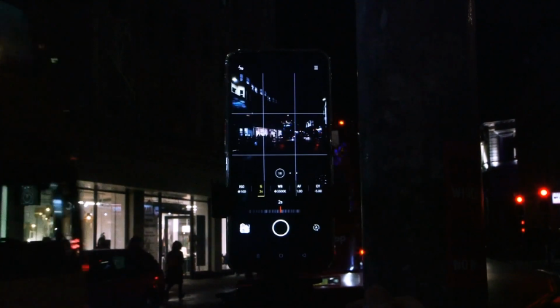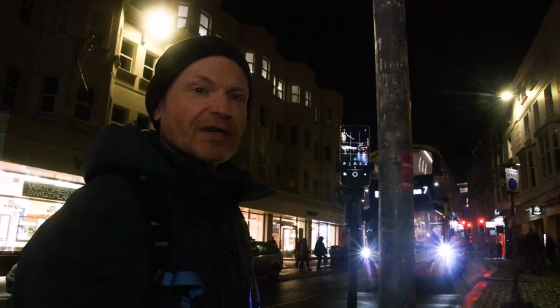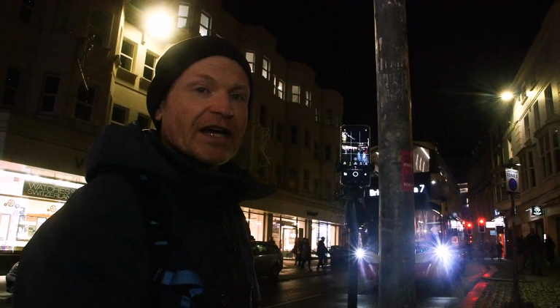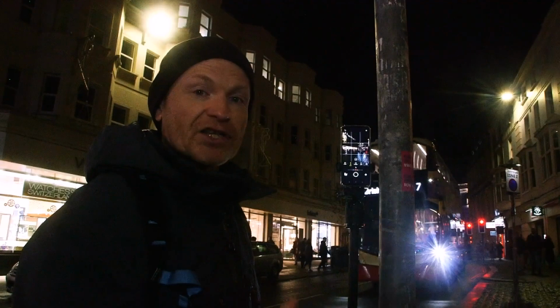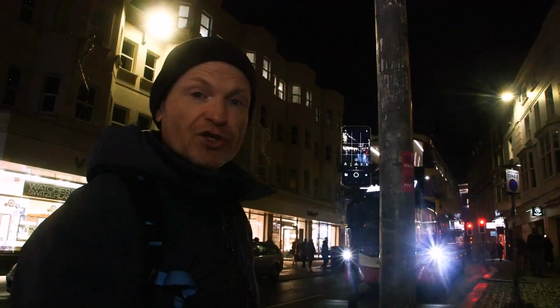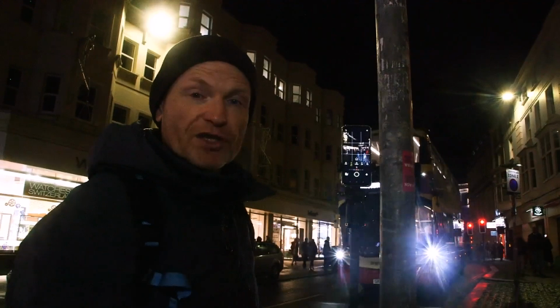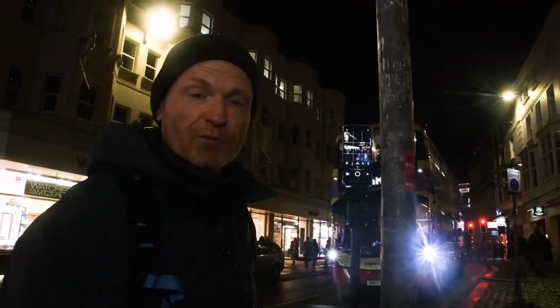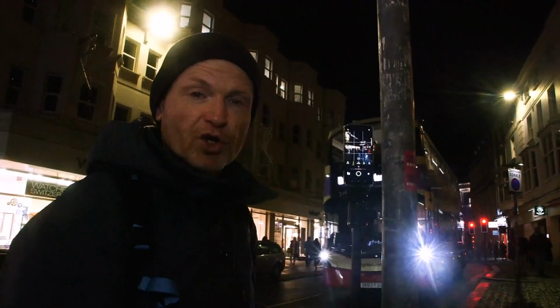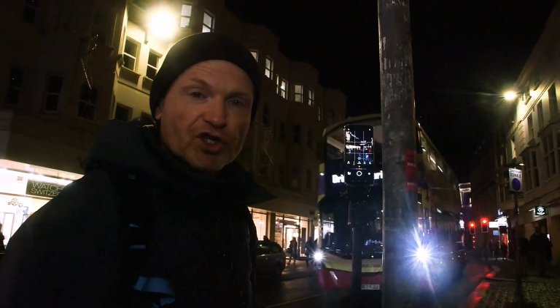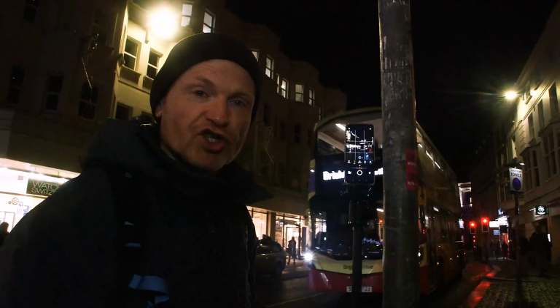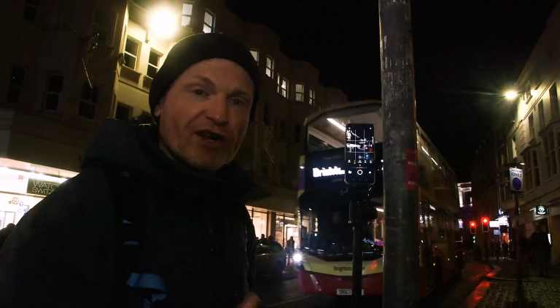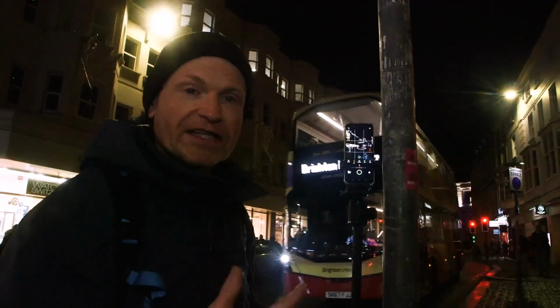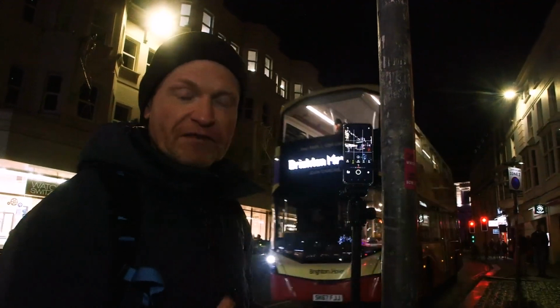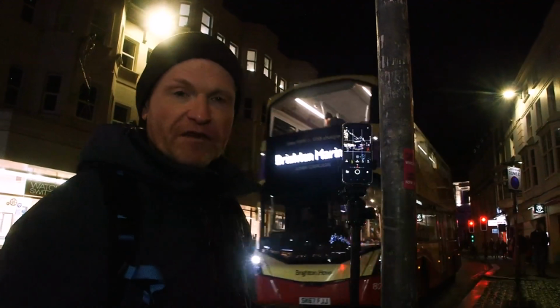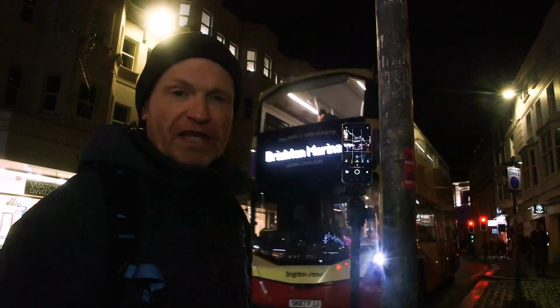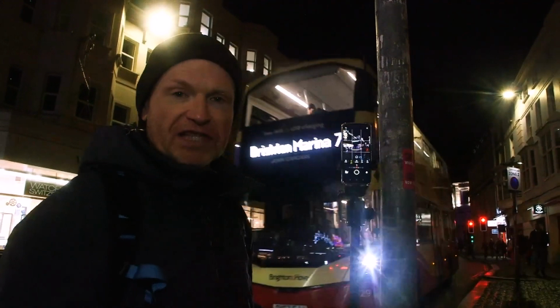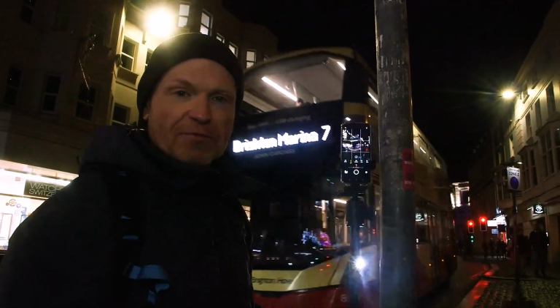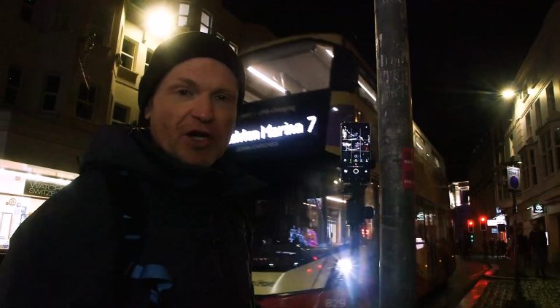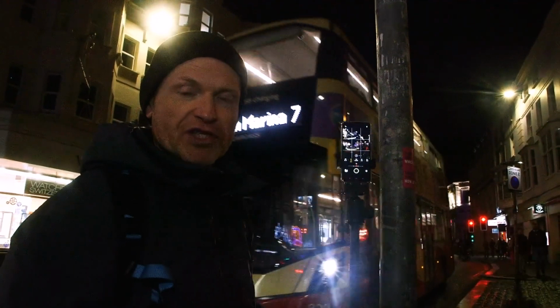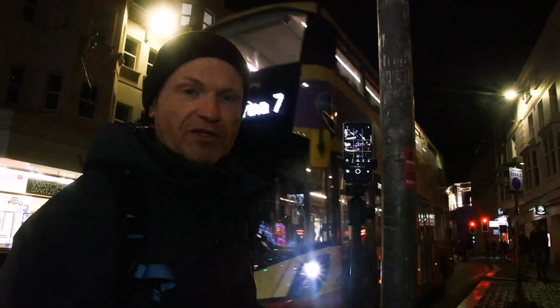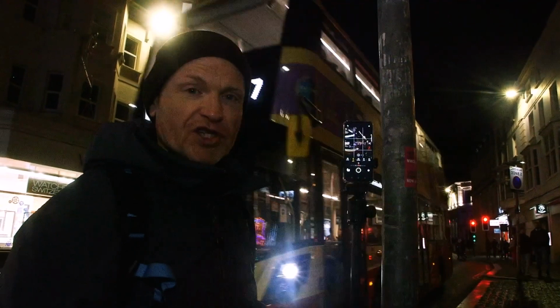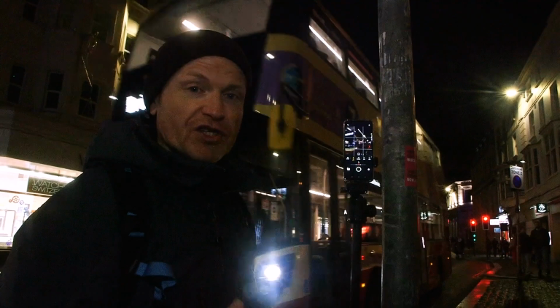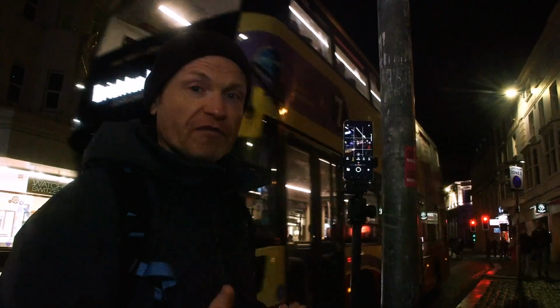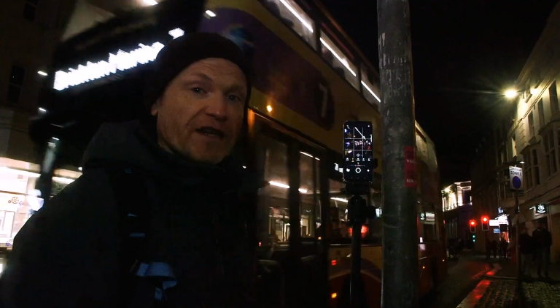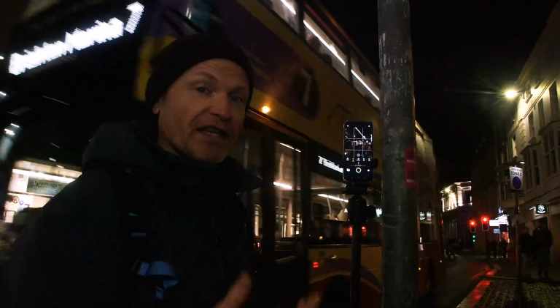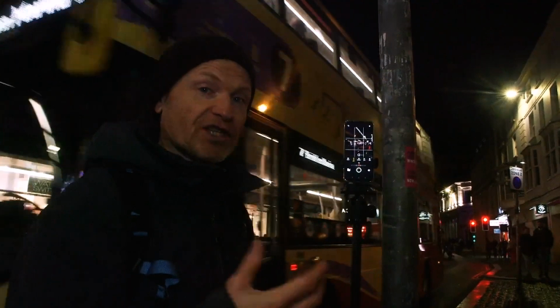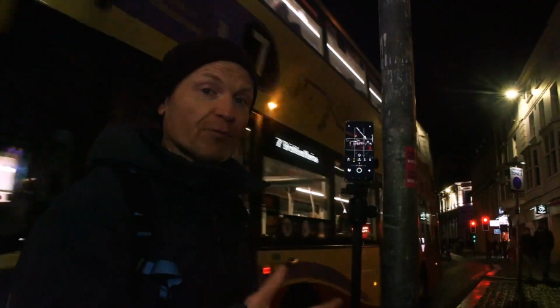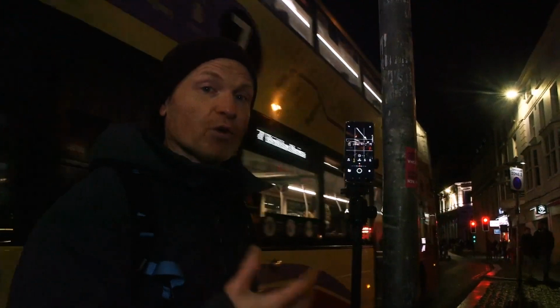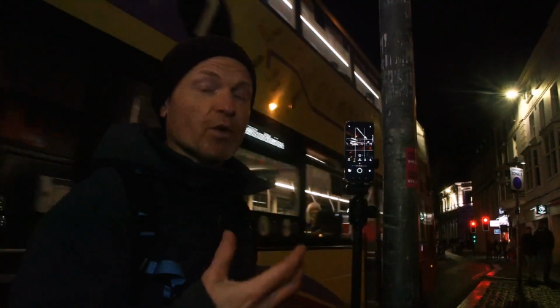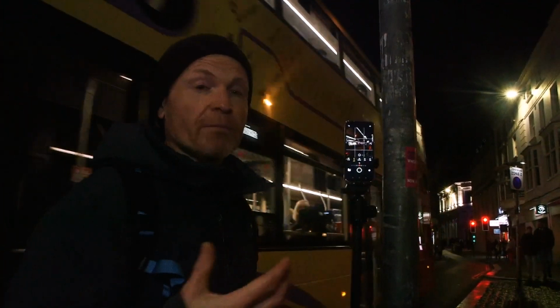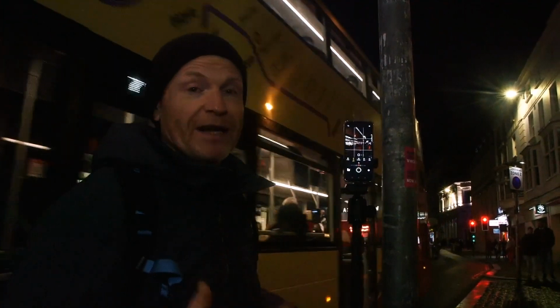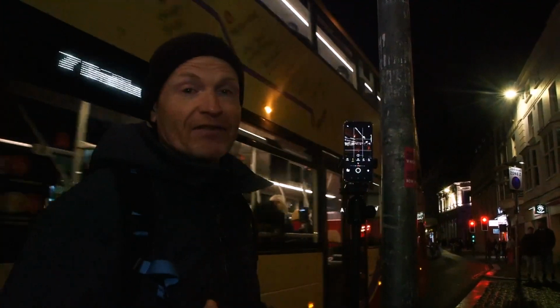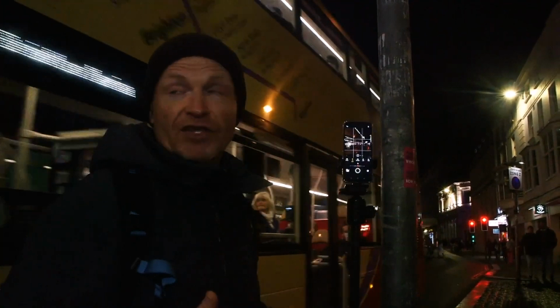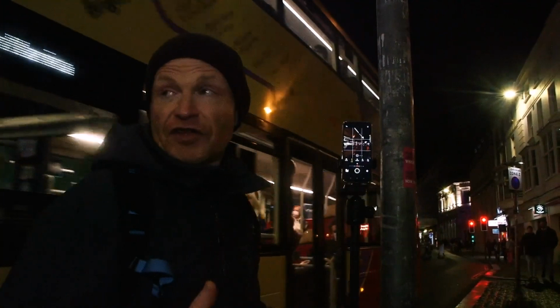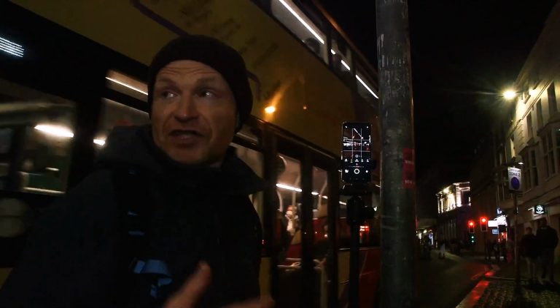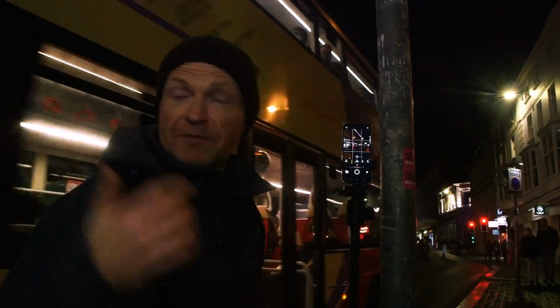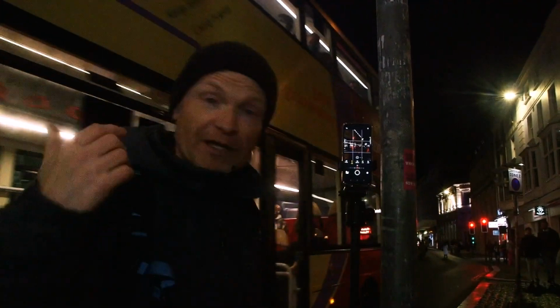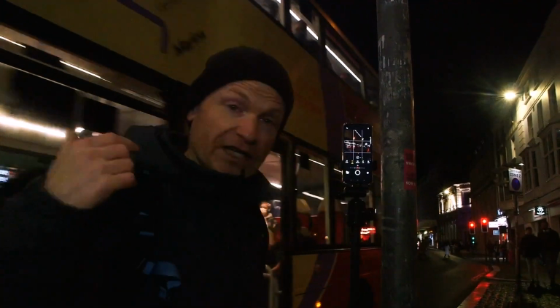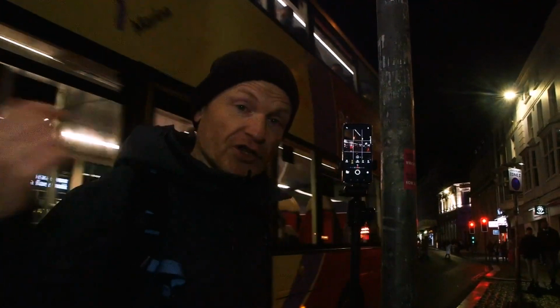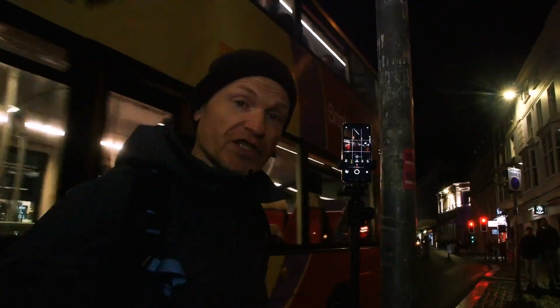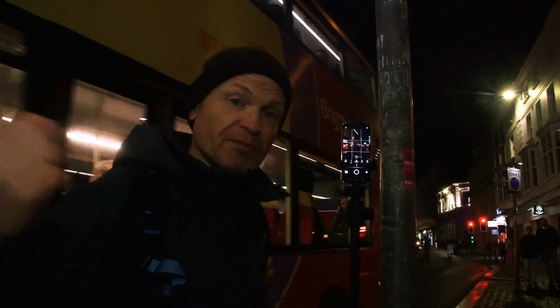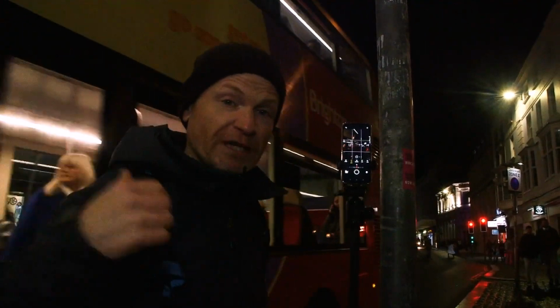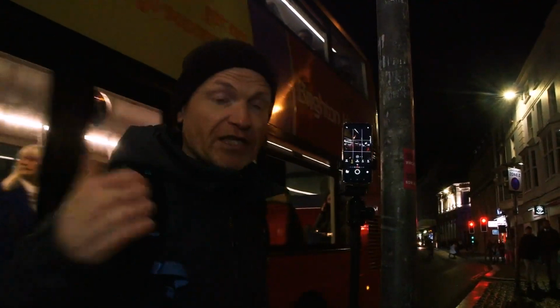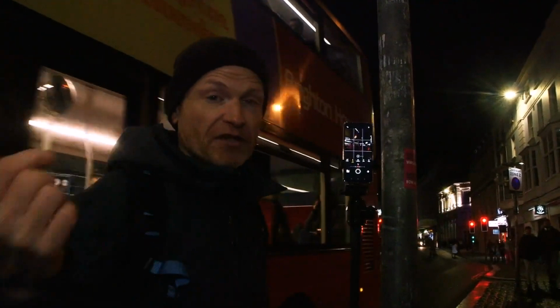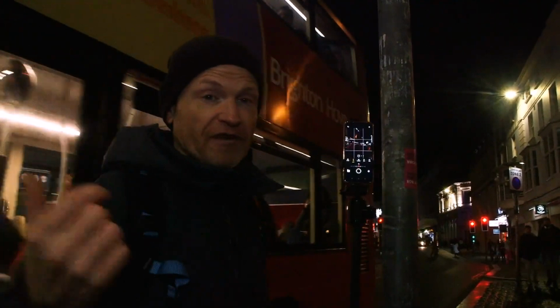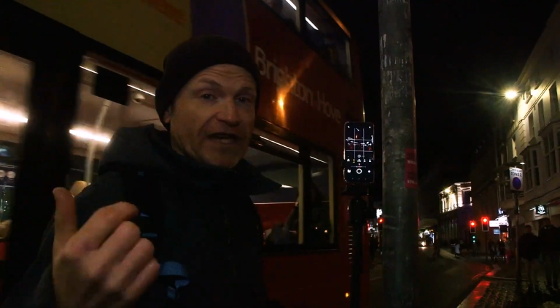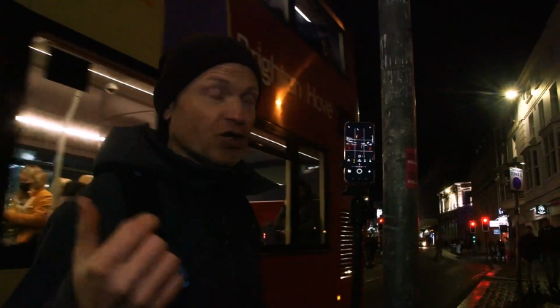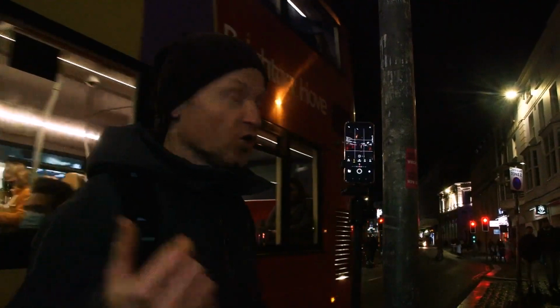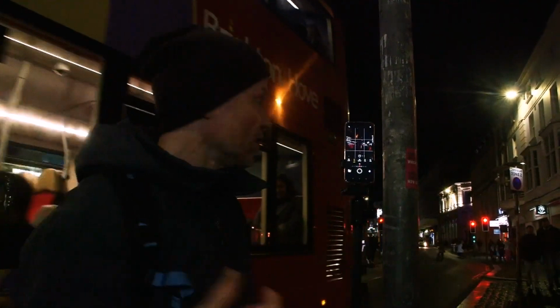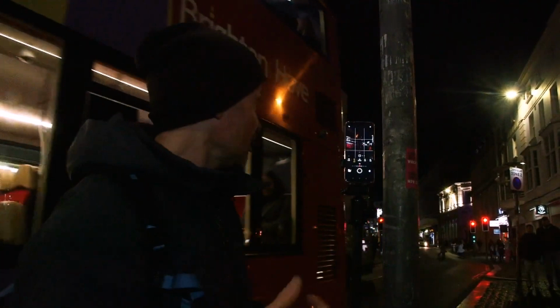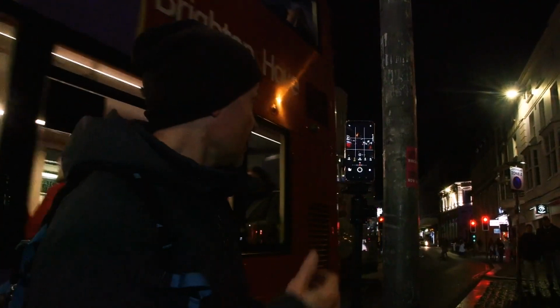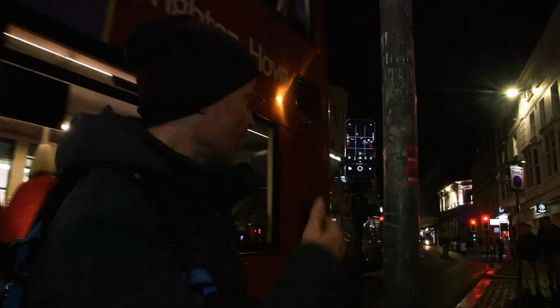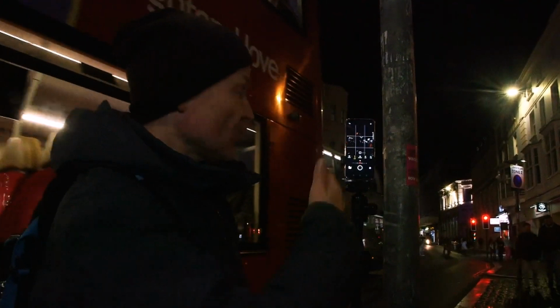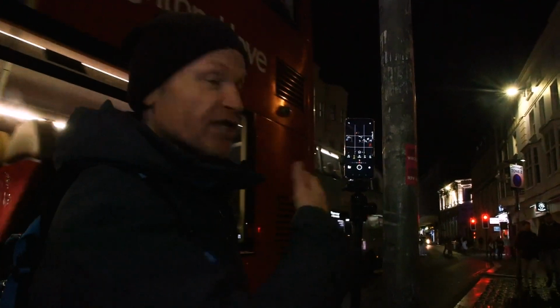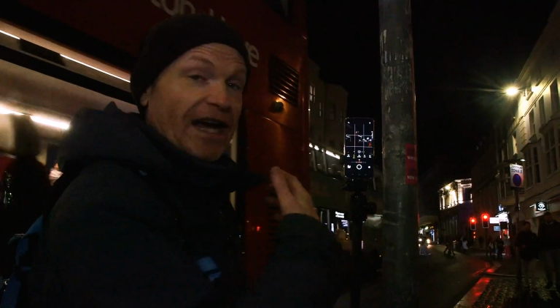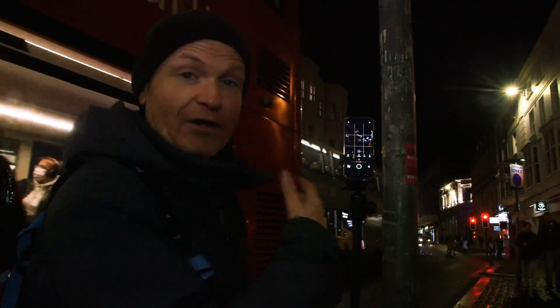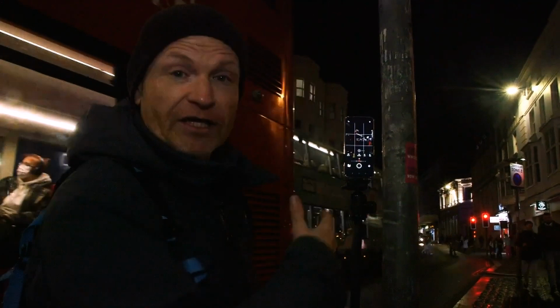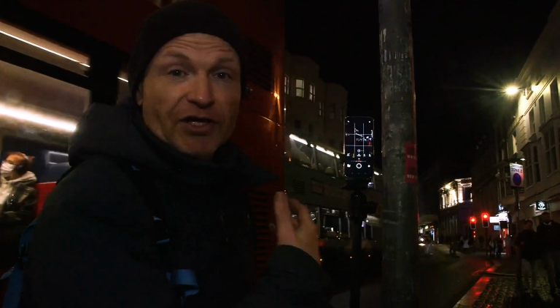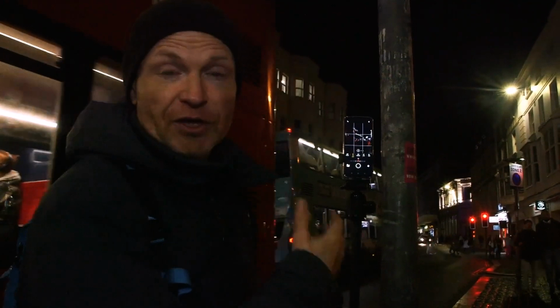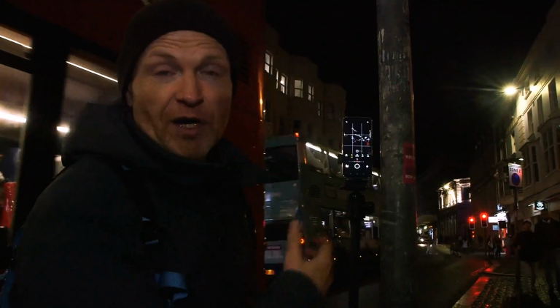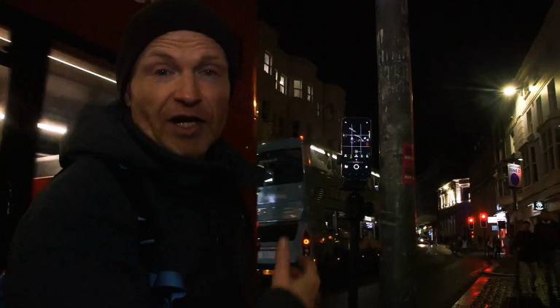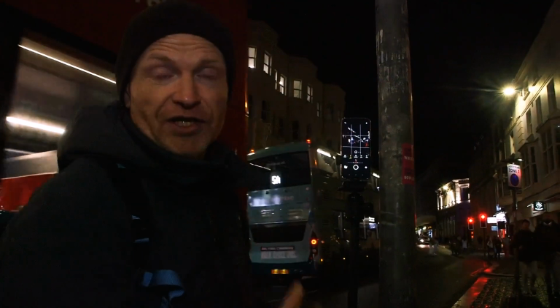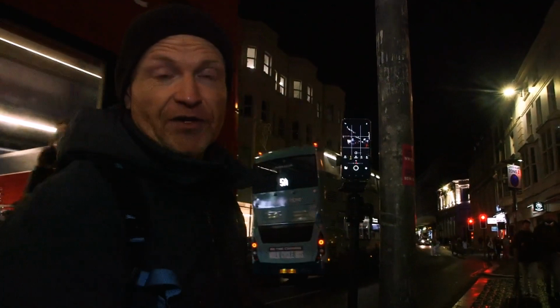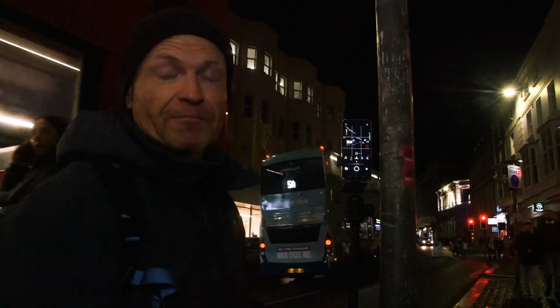It's also important to try different exposures, because you'll find some will work better than others depending on the speed of the vehicle and also how close you are to them.